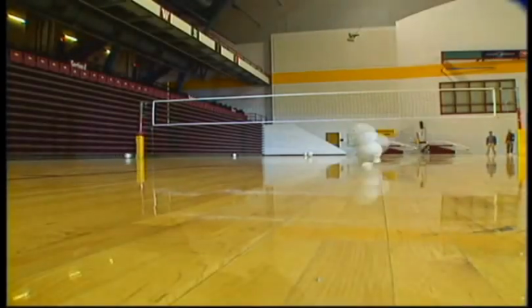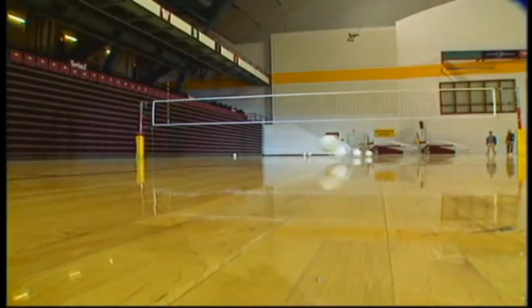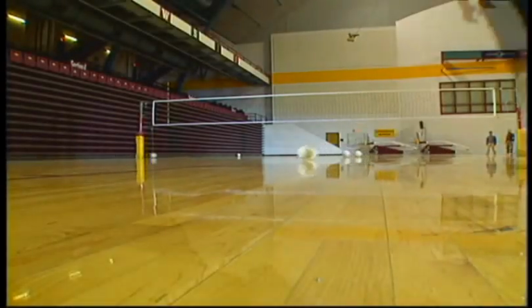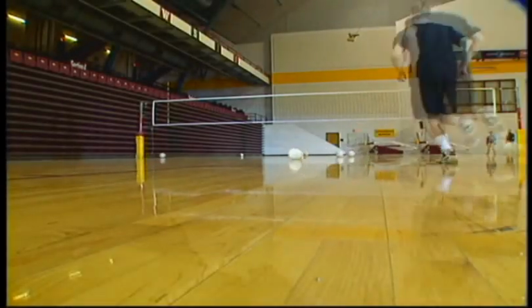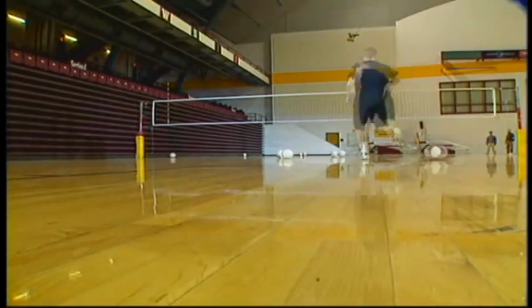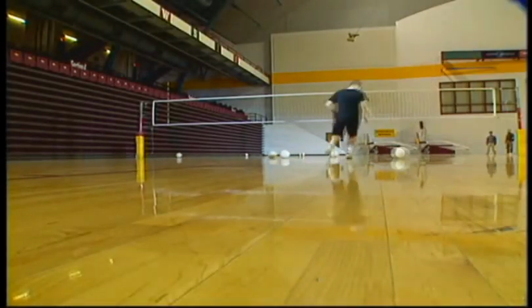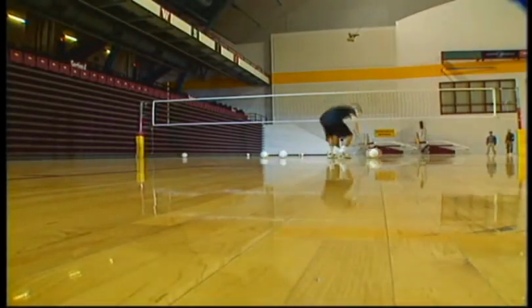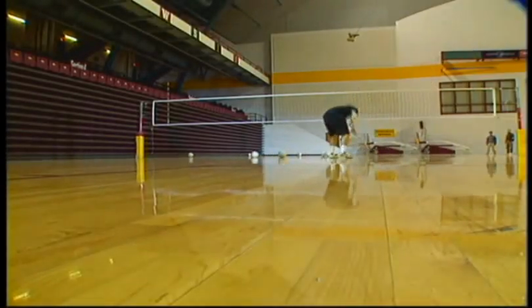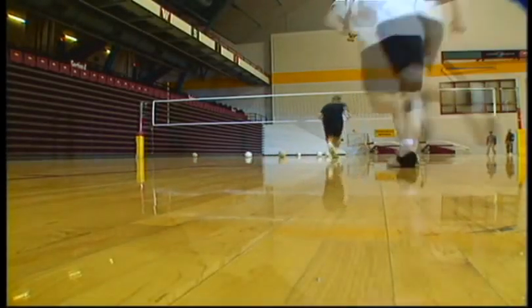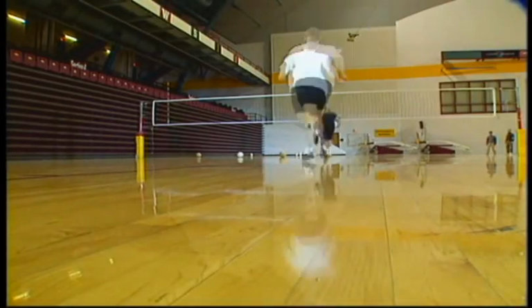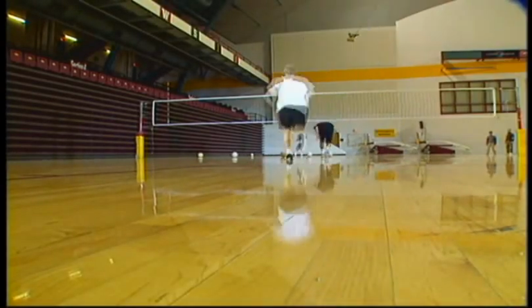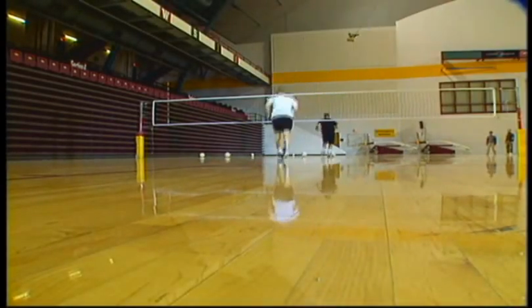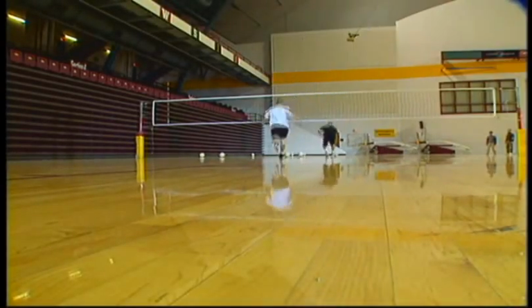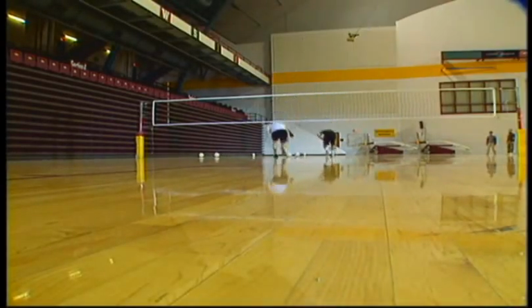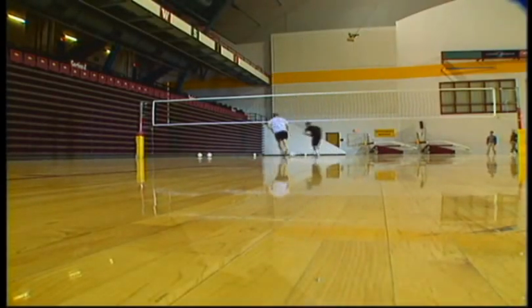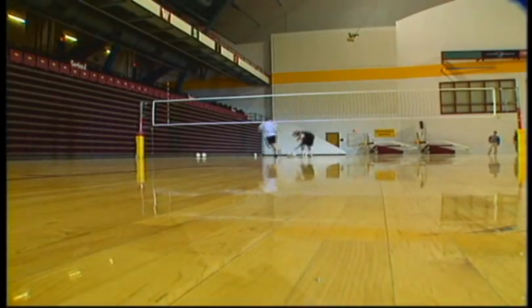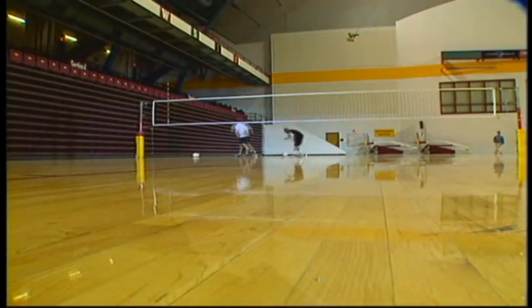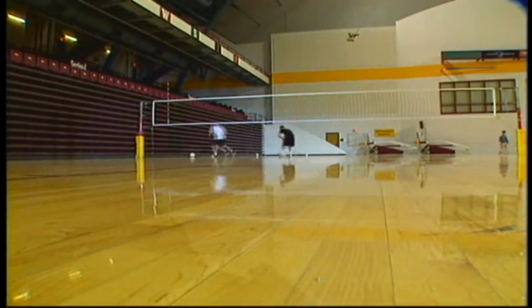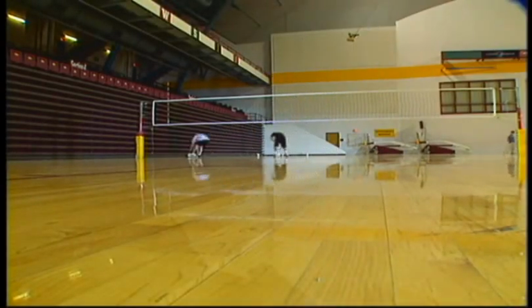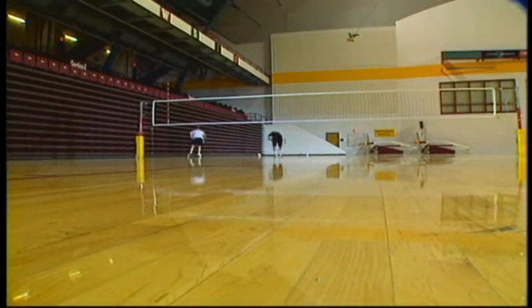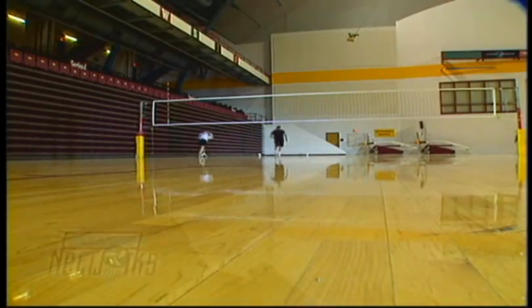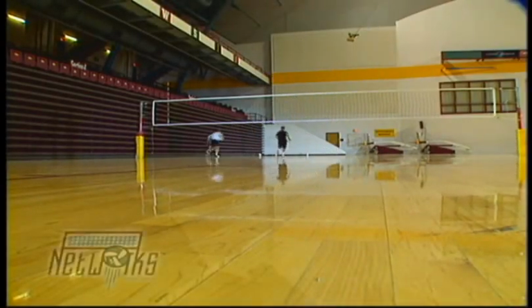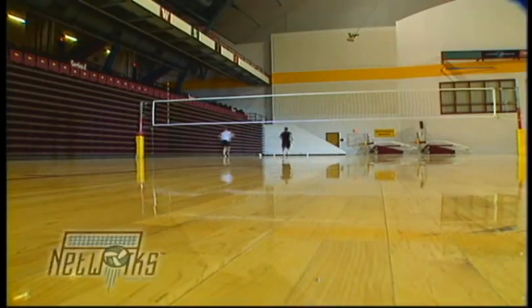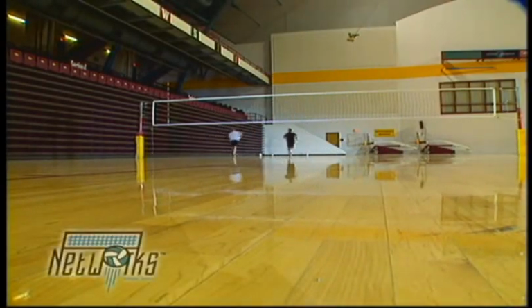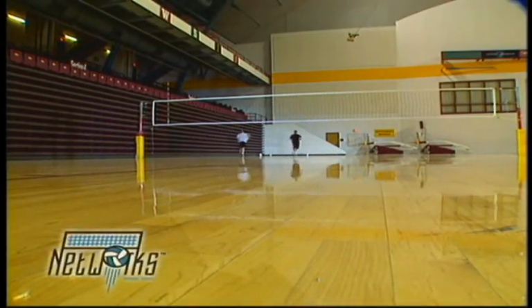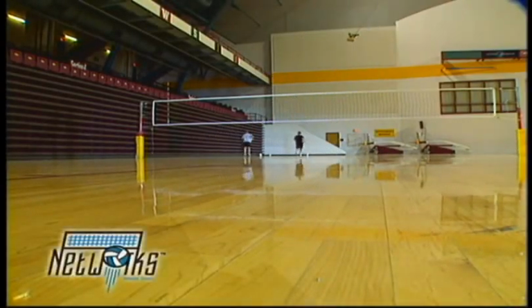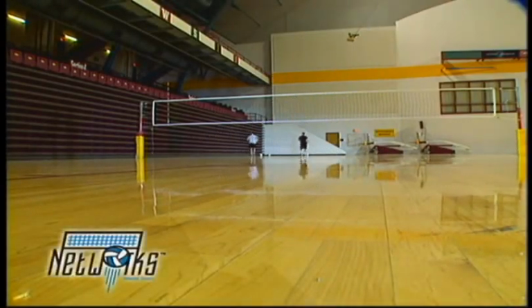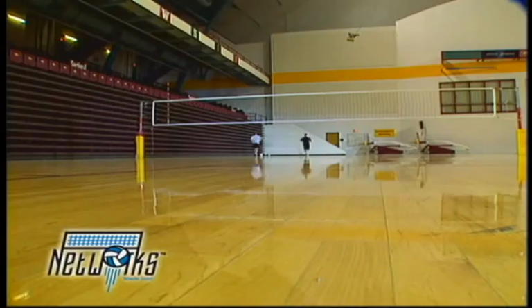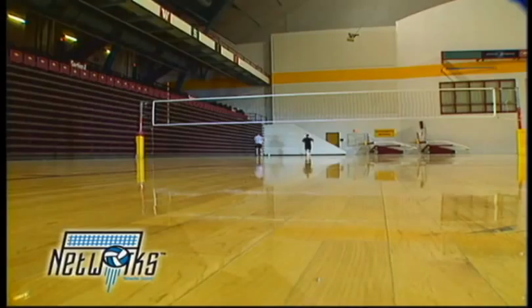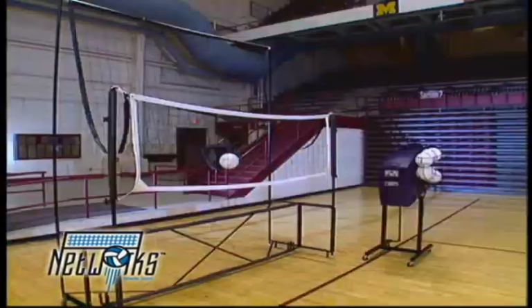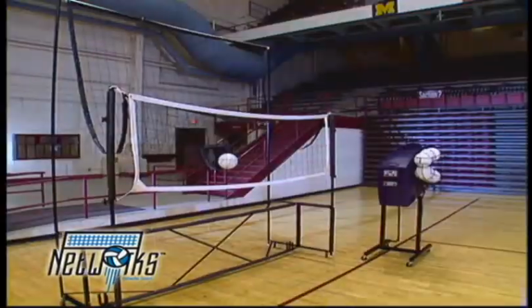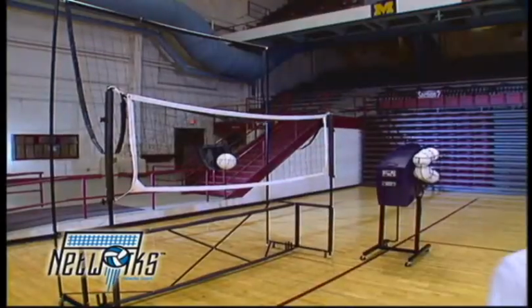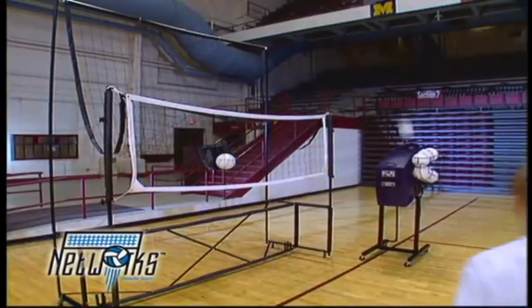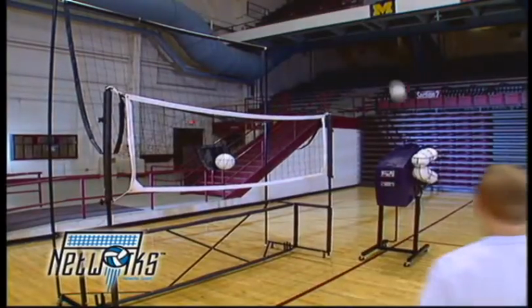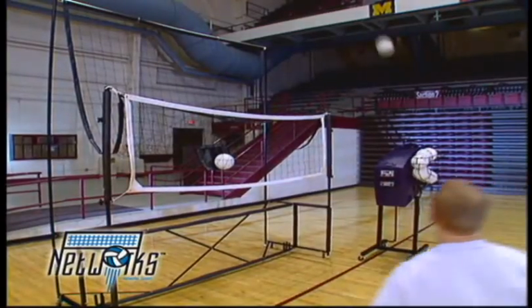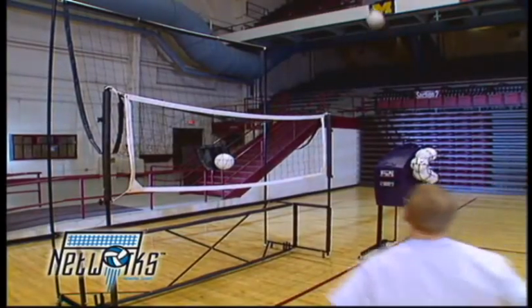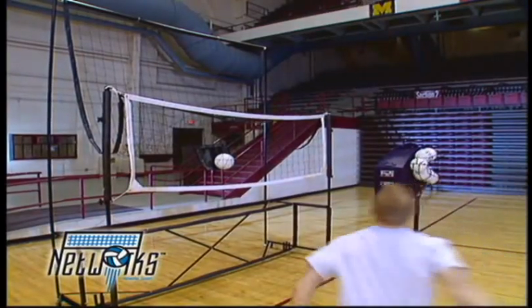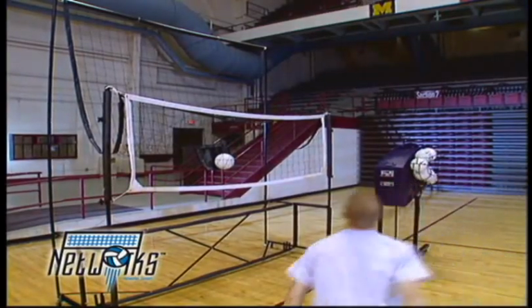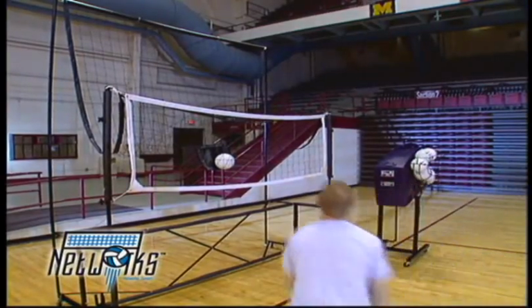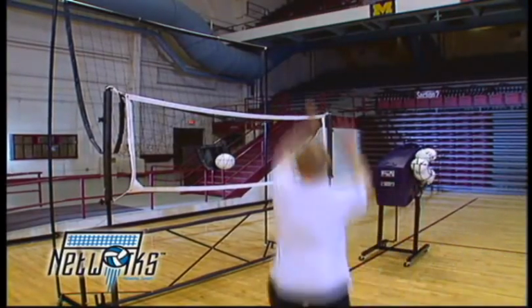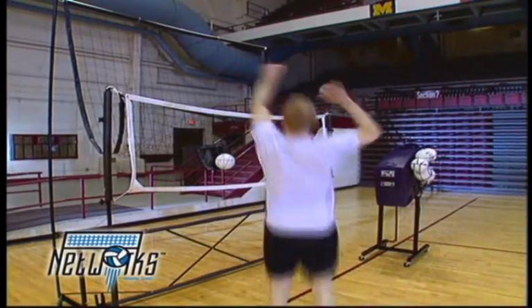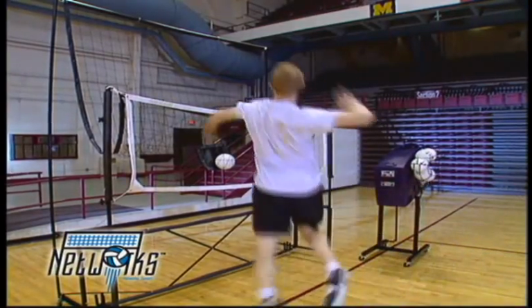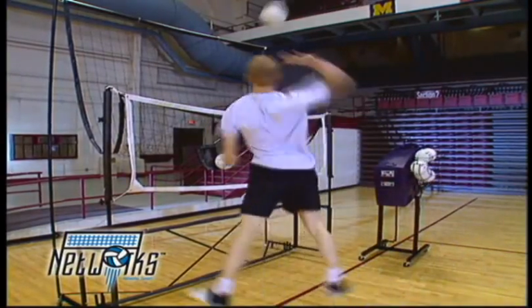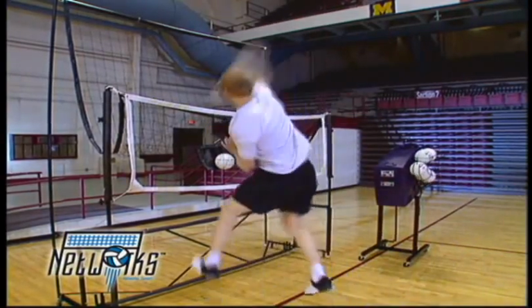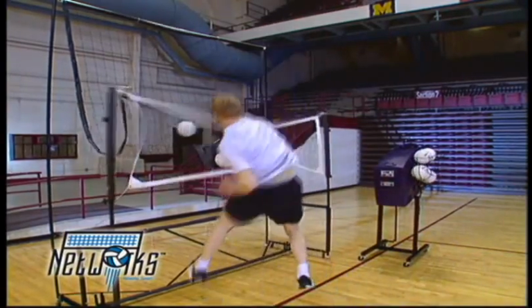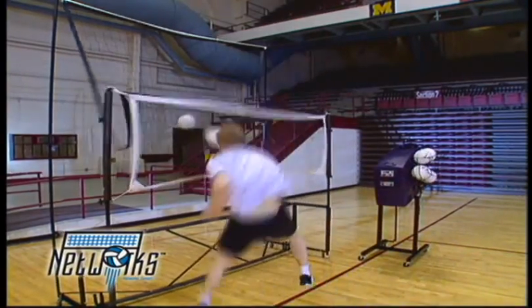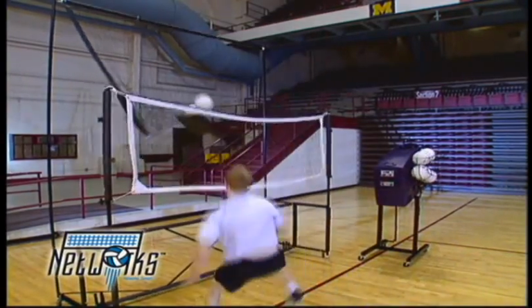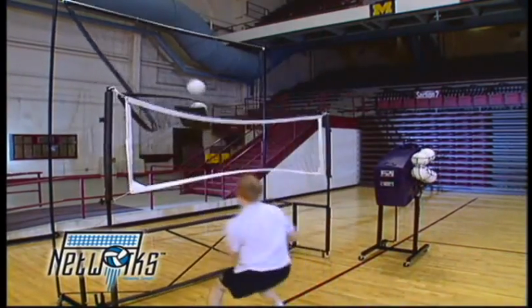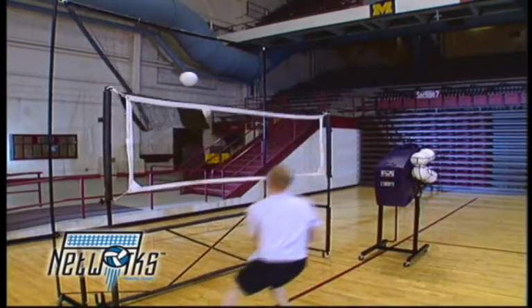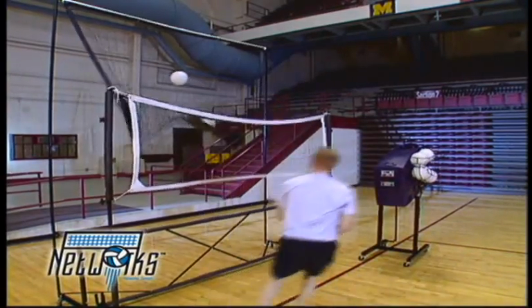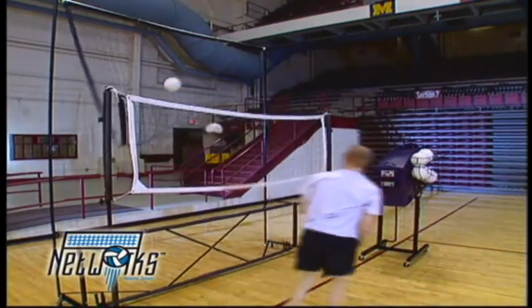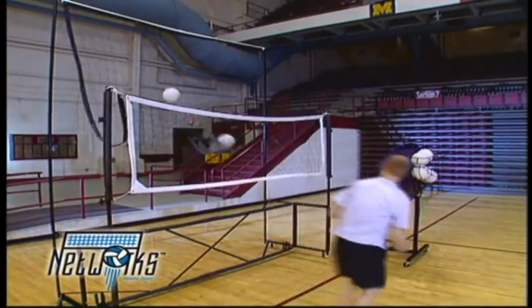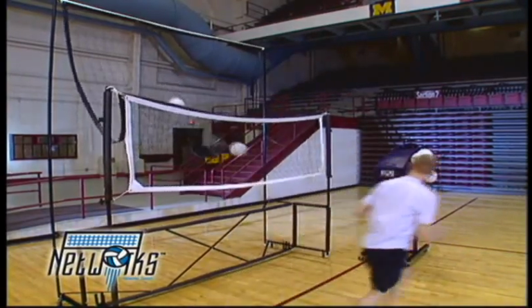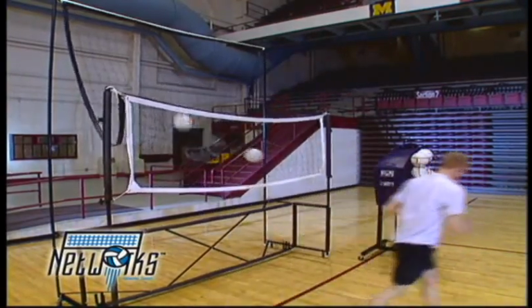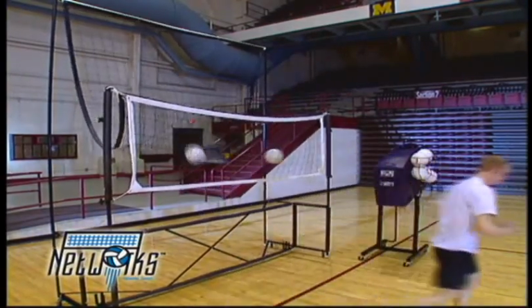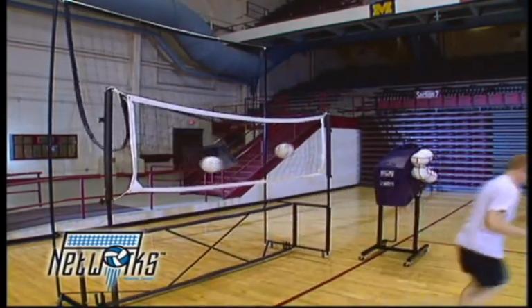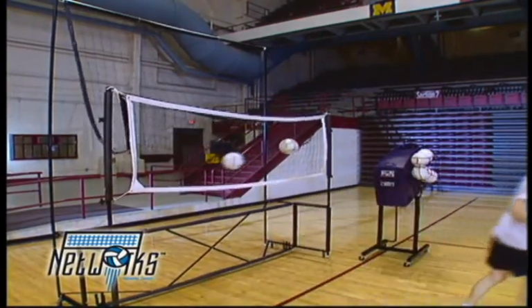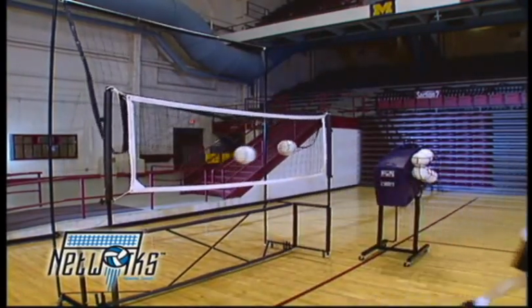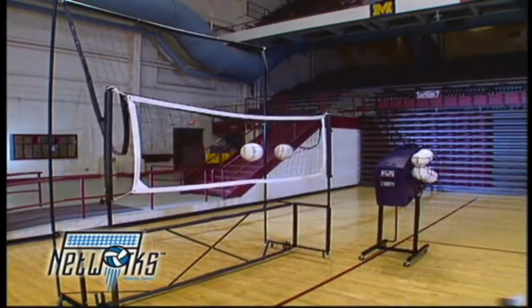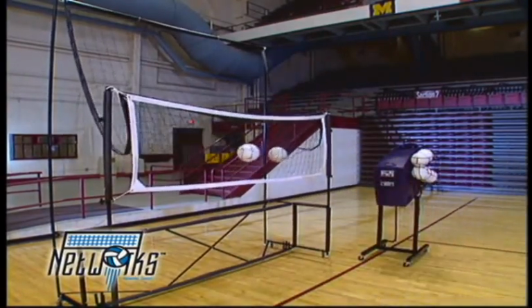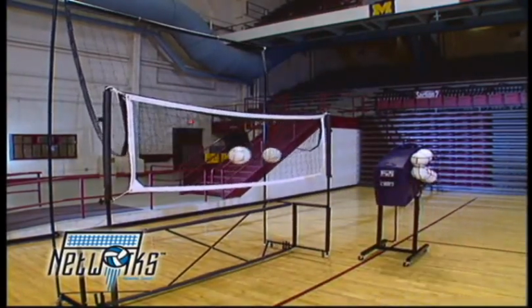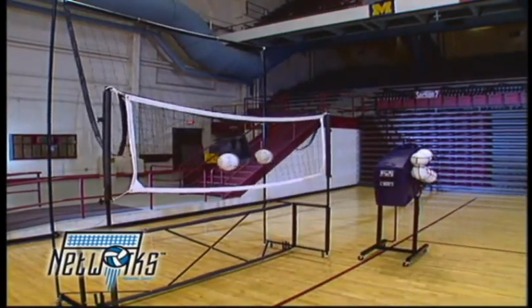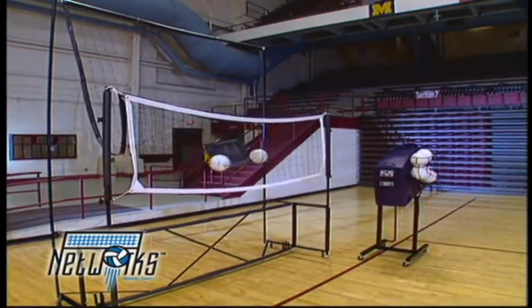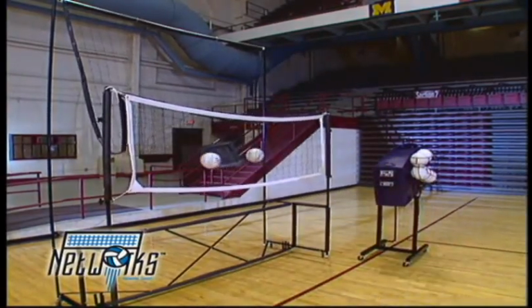Airborne Athletics, the makers of the AirCat, present Networks, the compact, portable volleyball net that helps train champions.